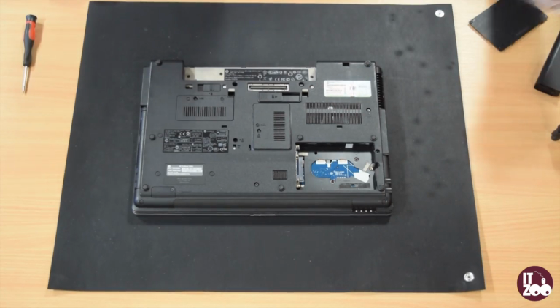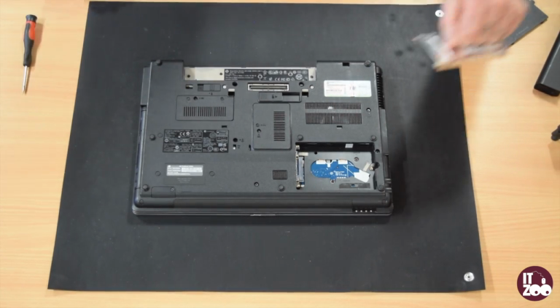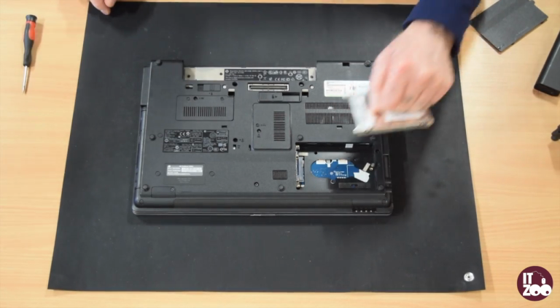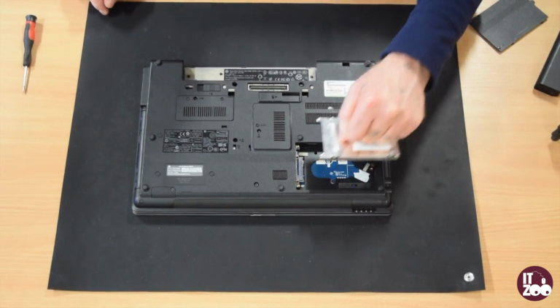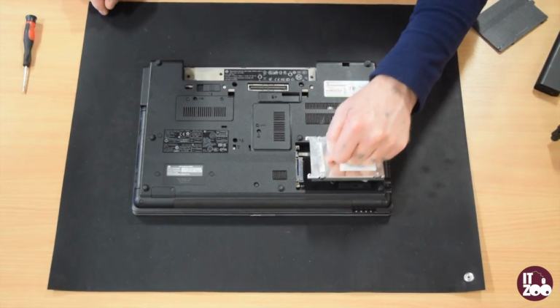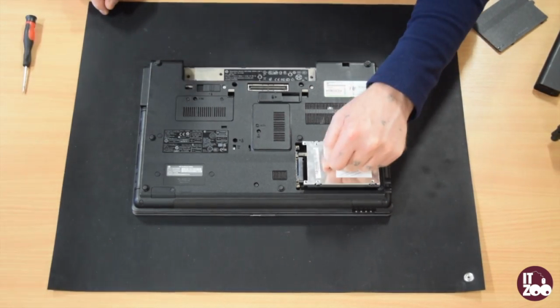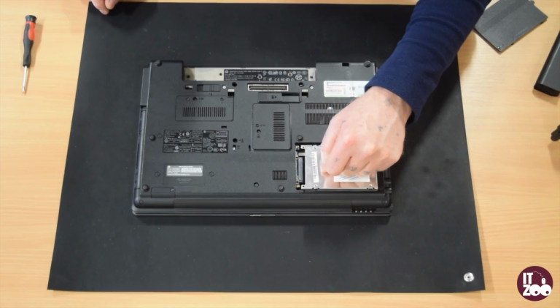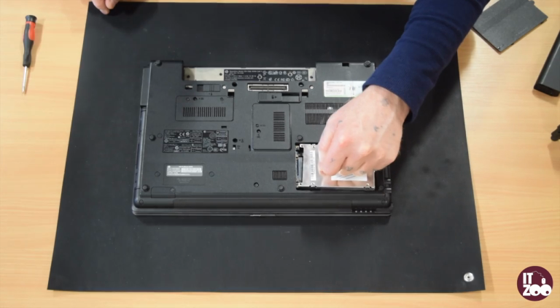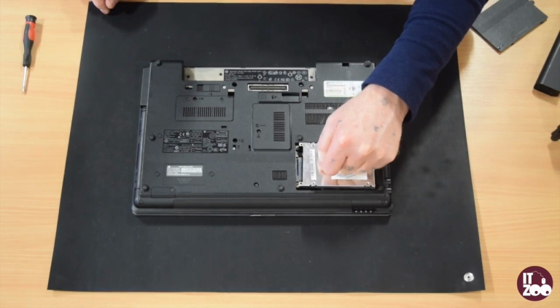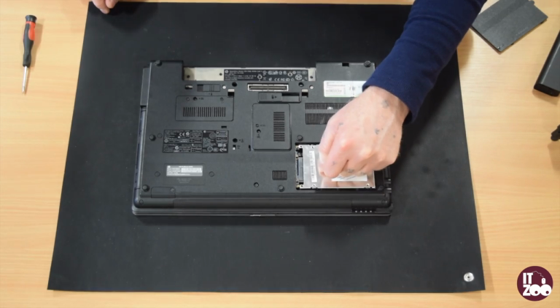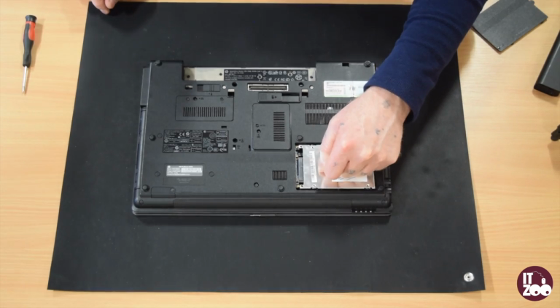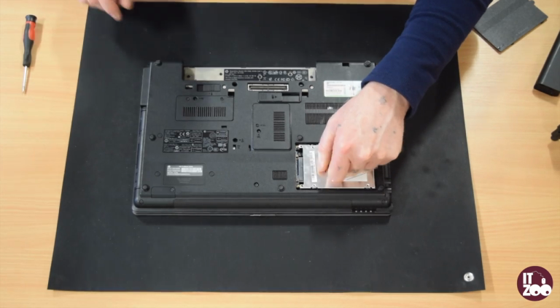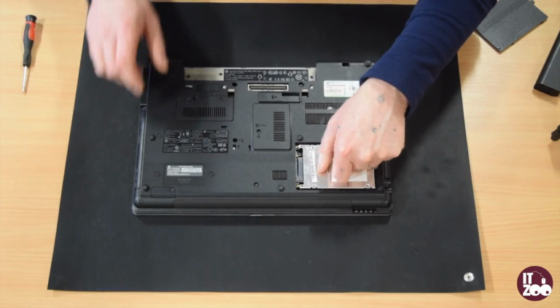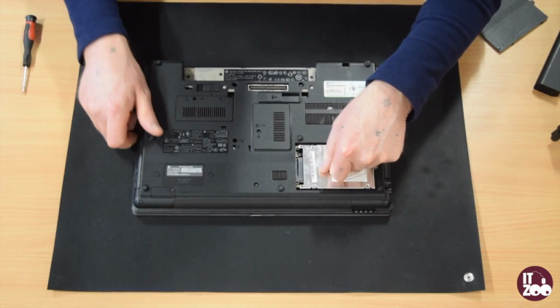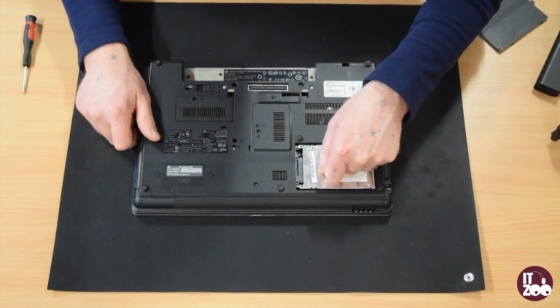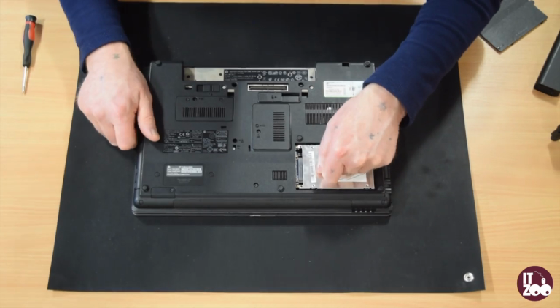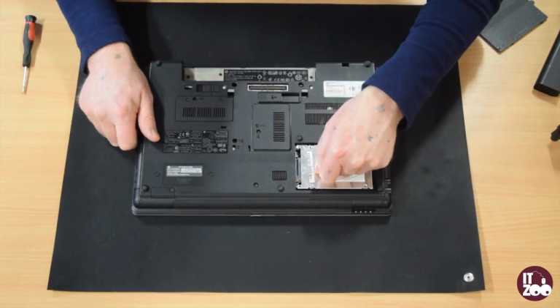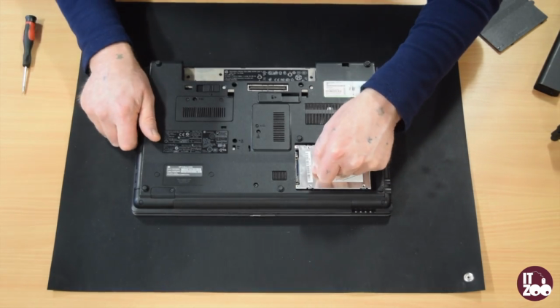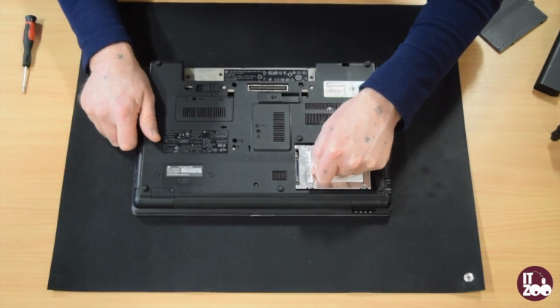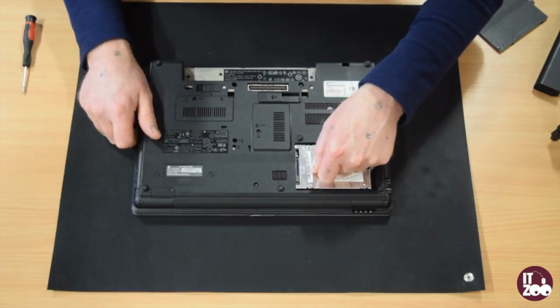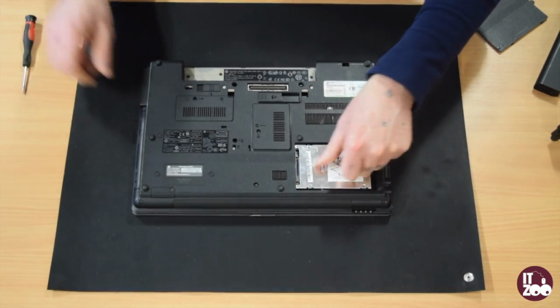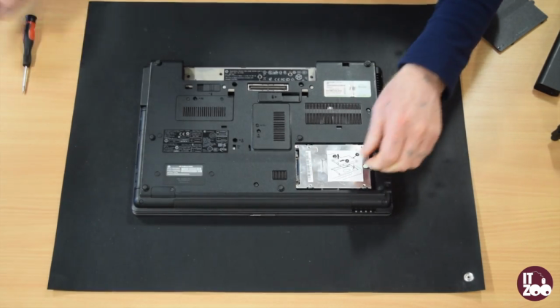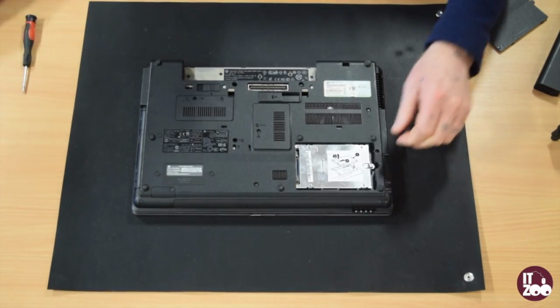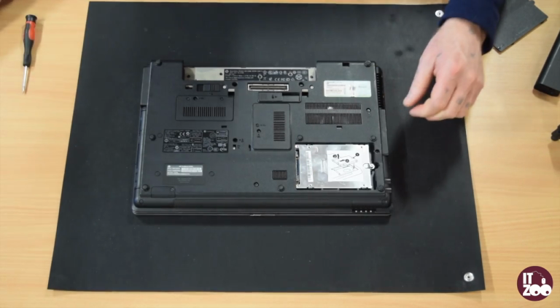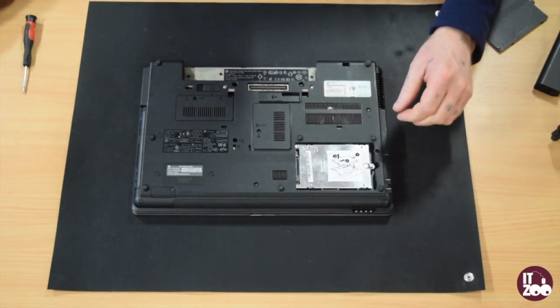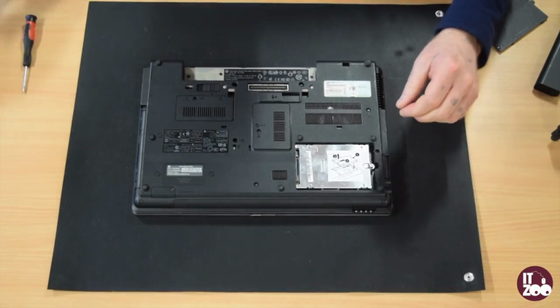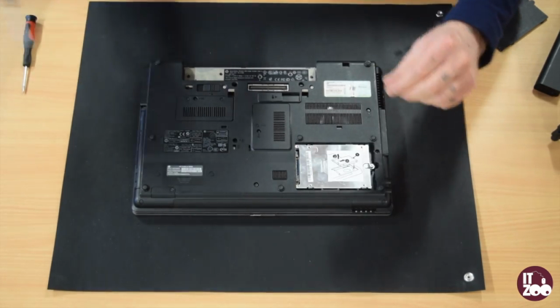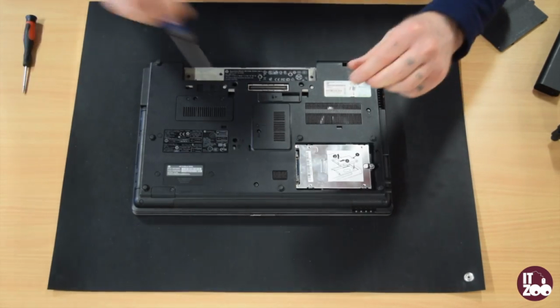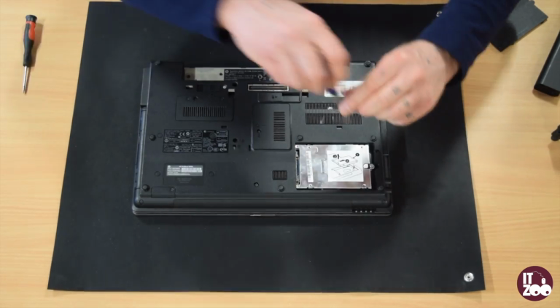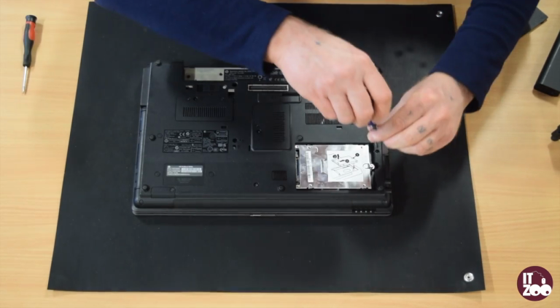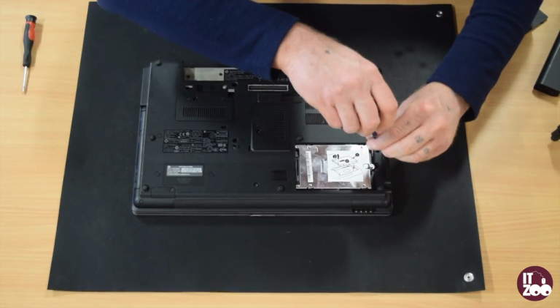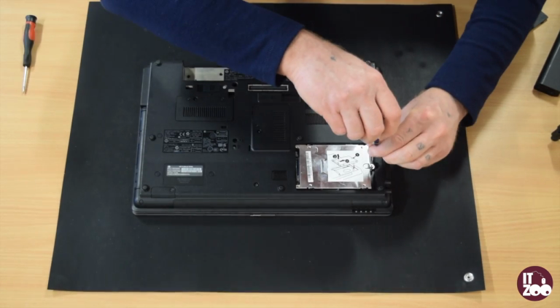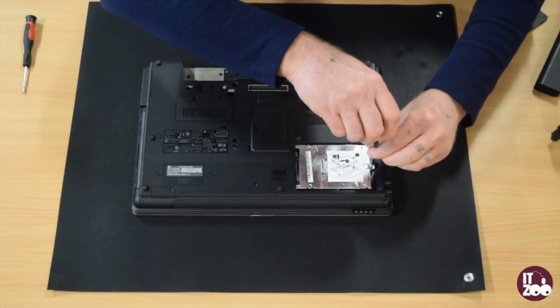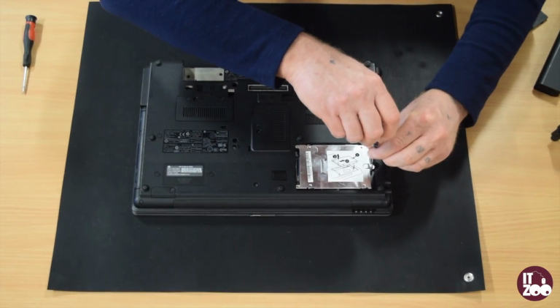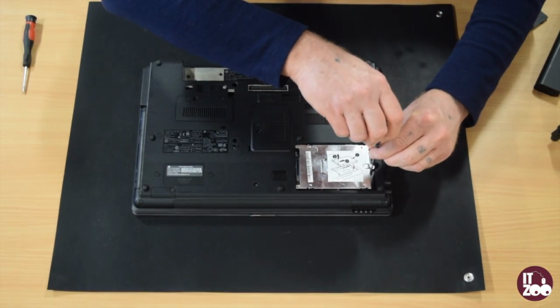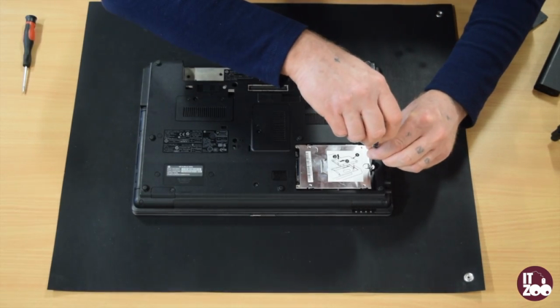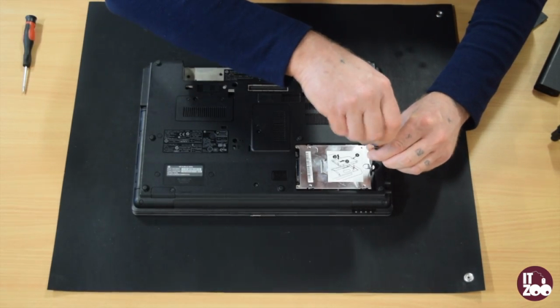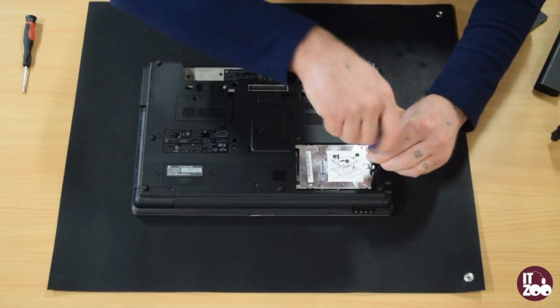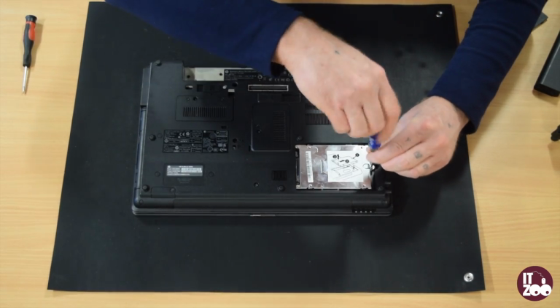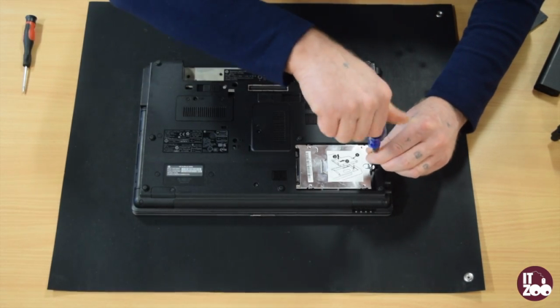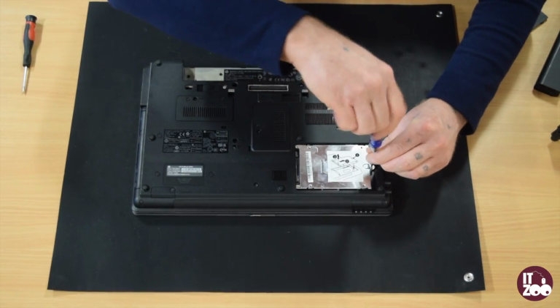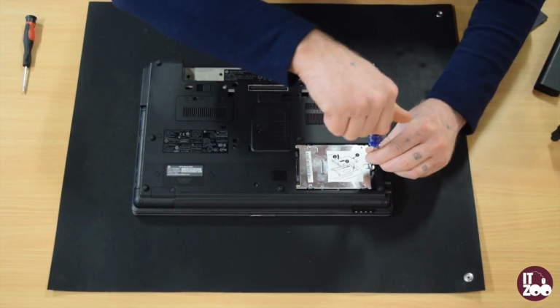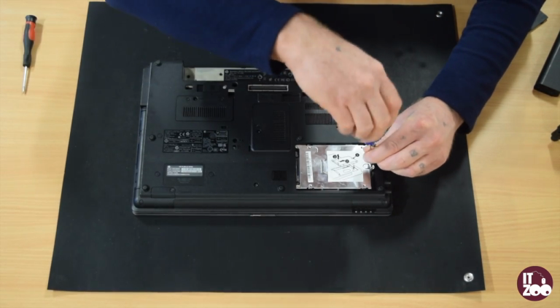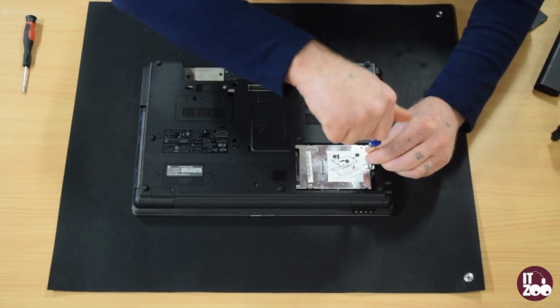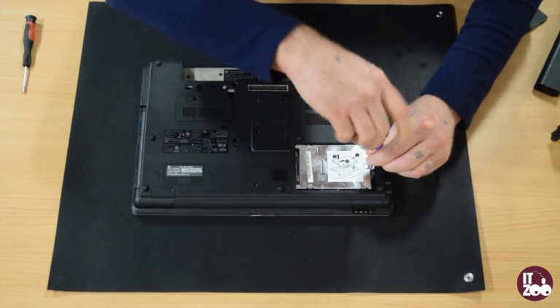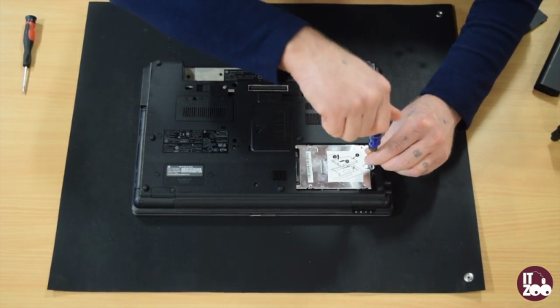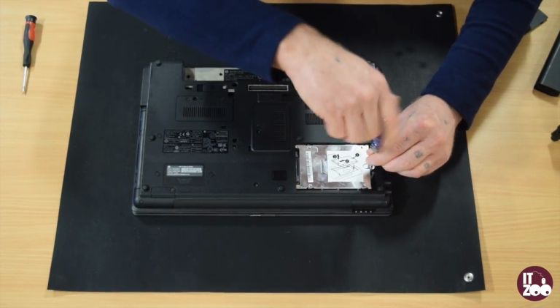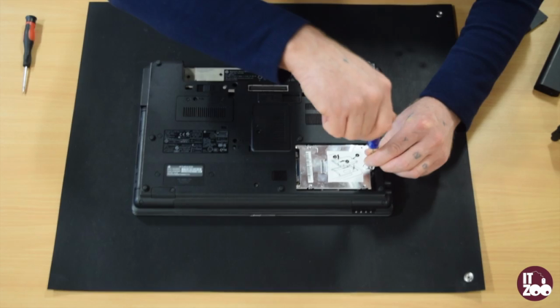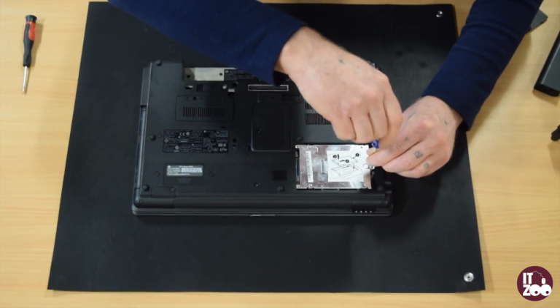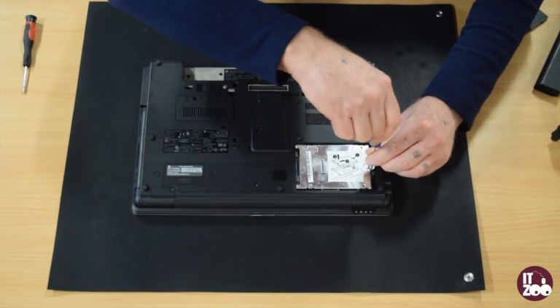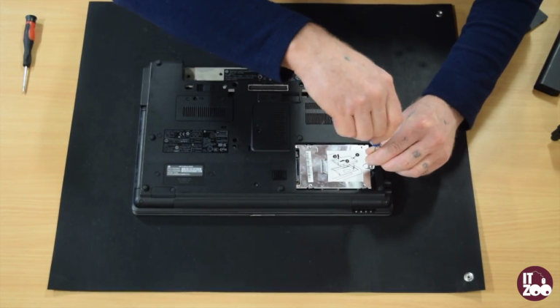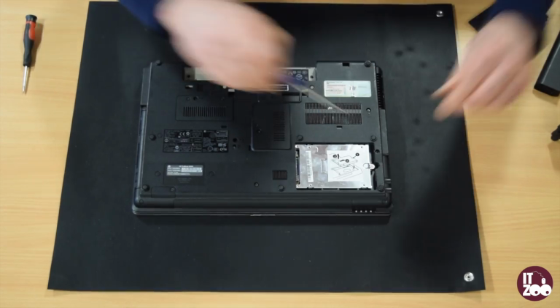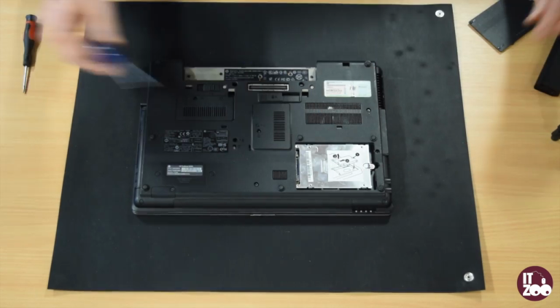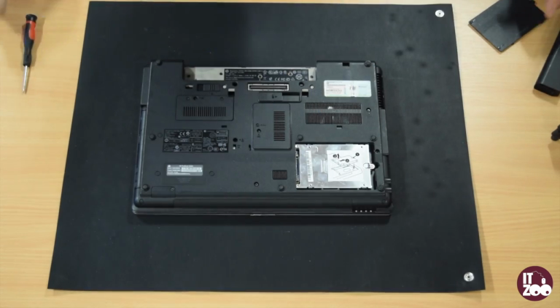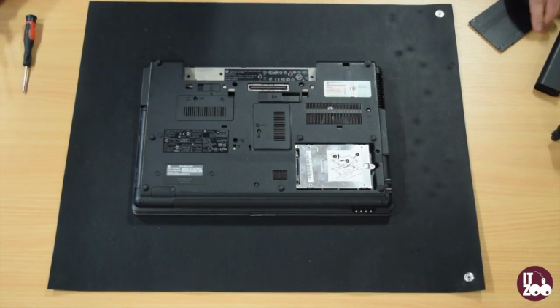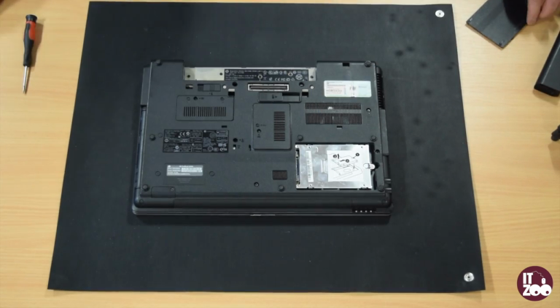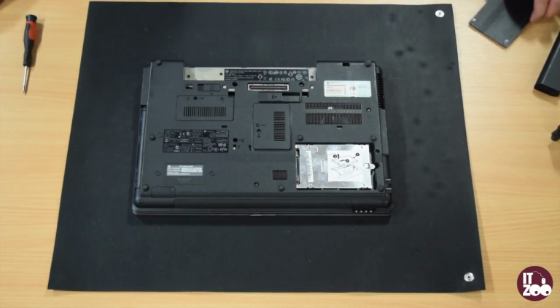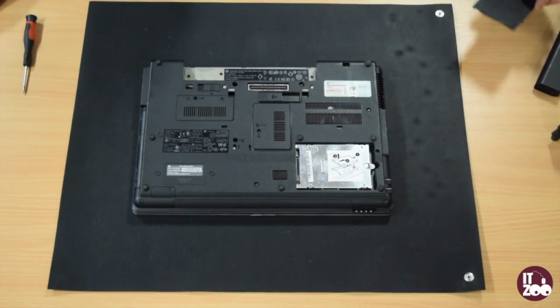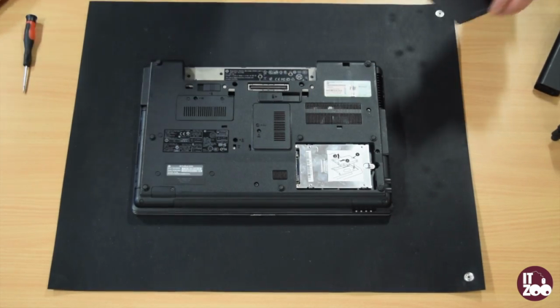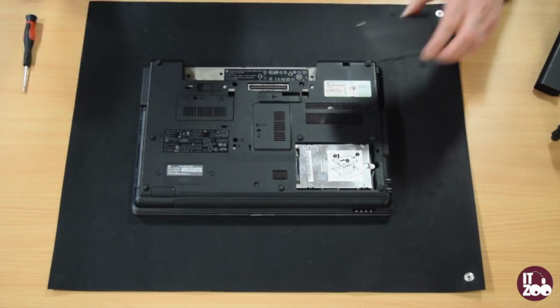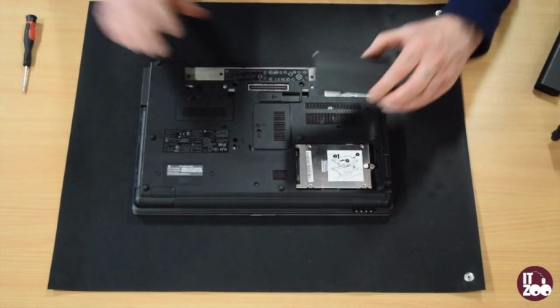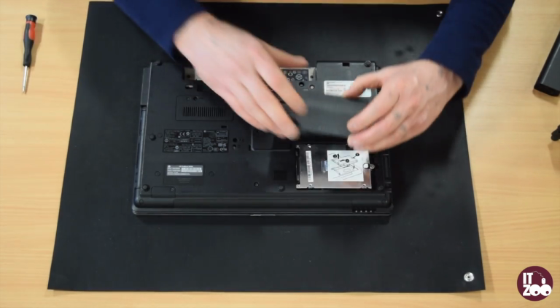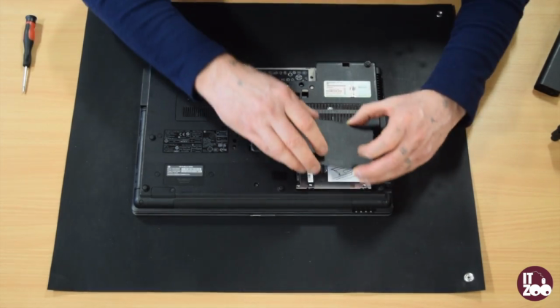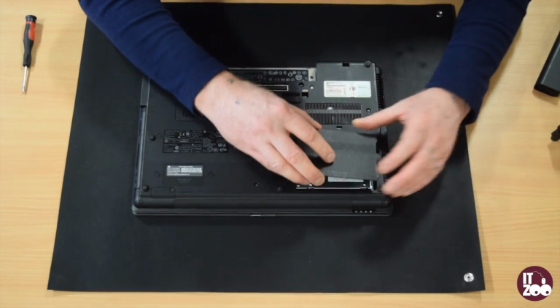Take the new disk drive and slide it back into the laptop. Replace the screw holding the hard drive into the laptop.